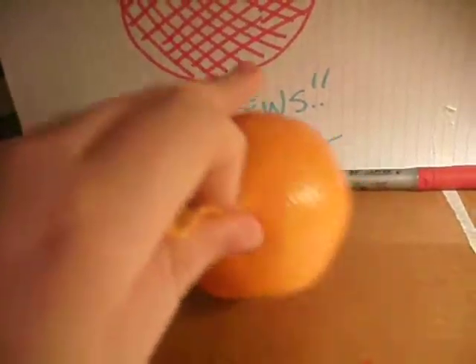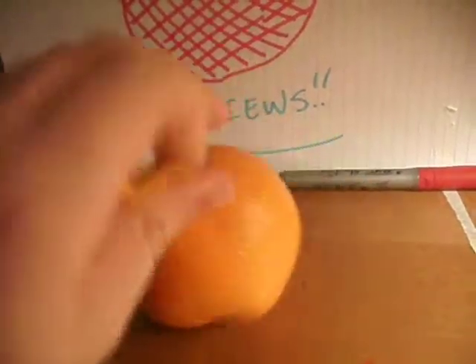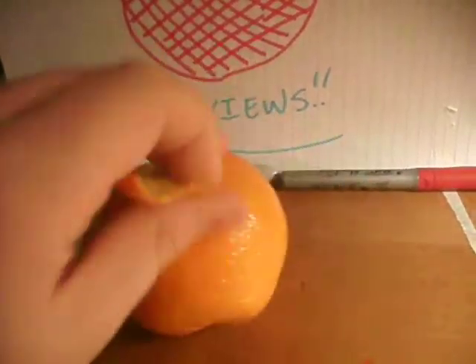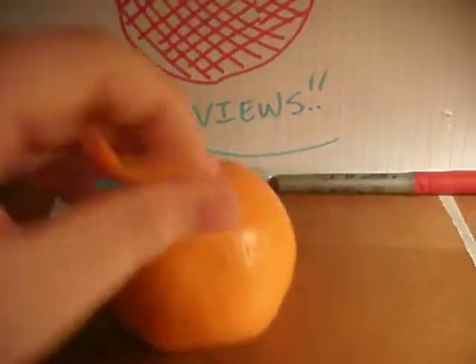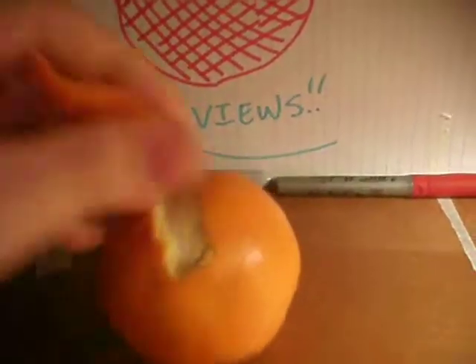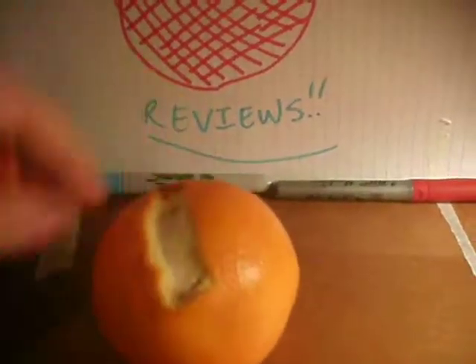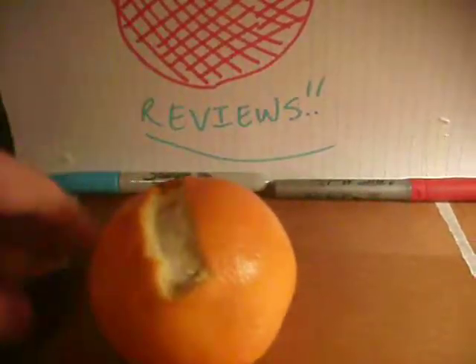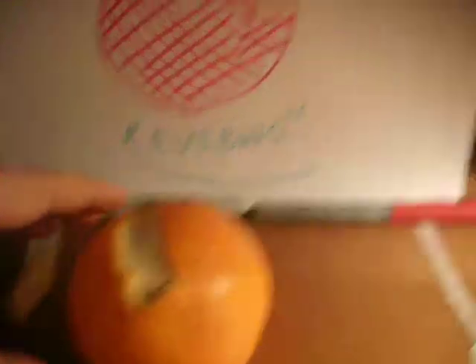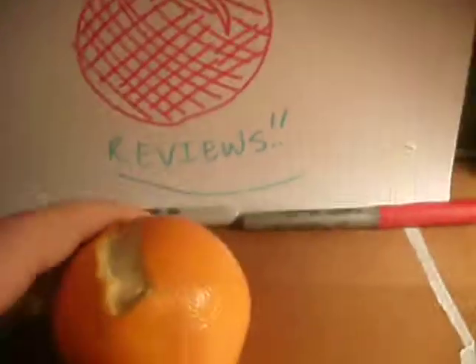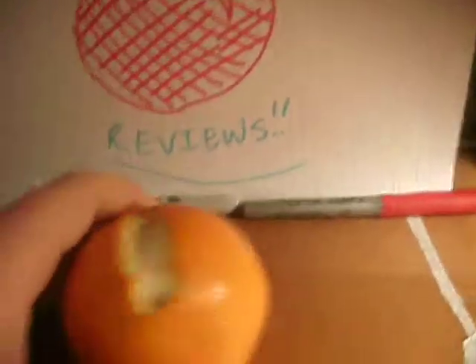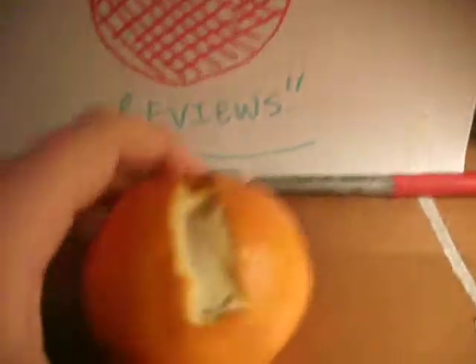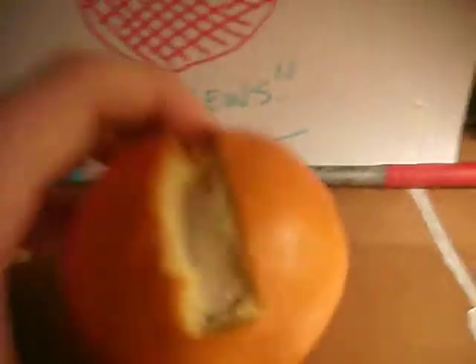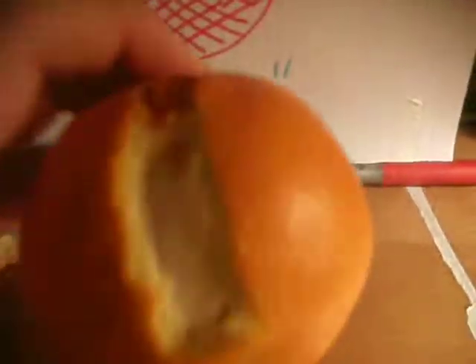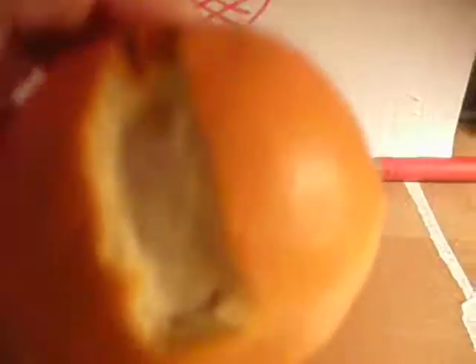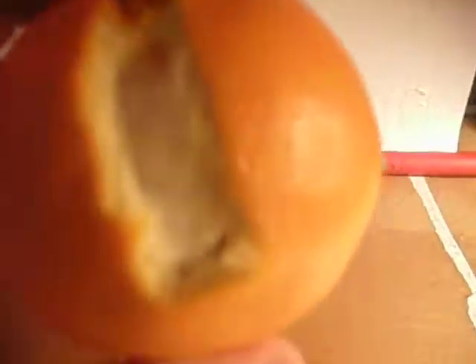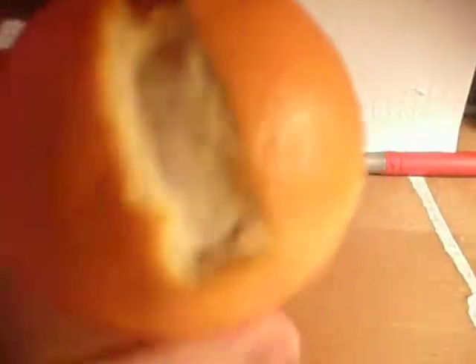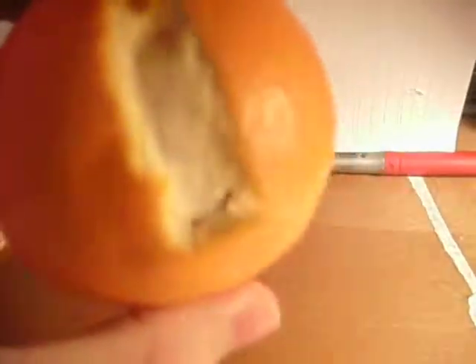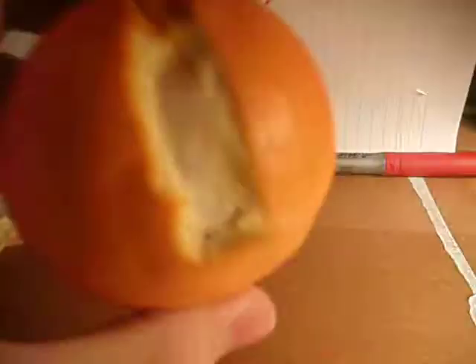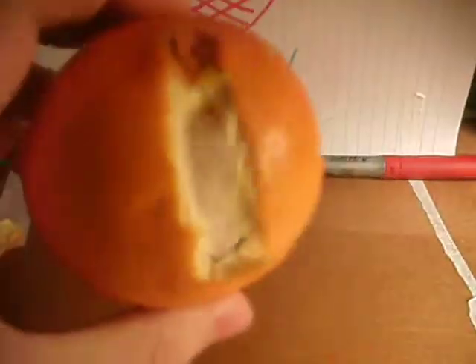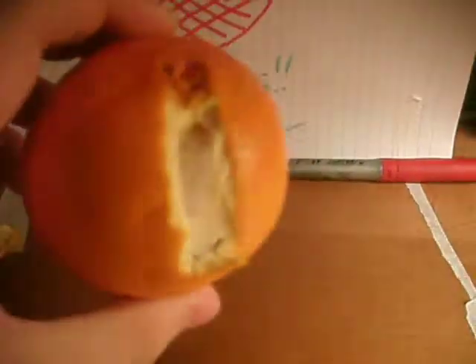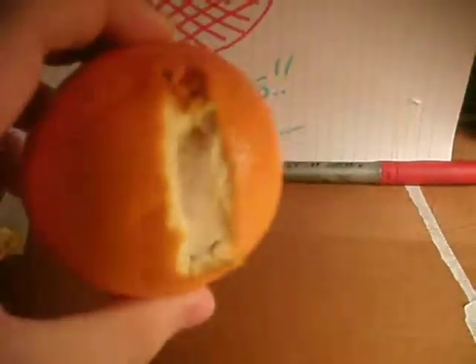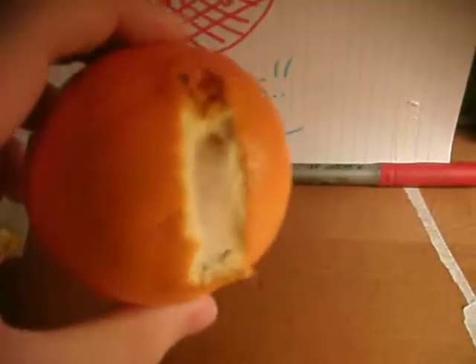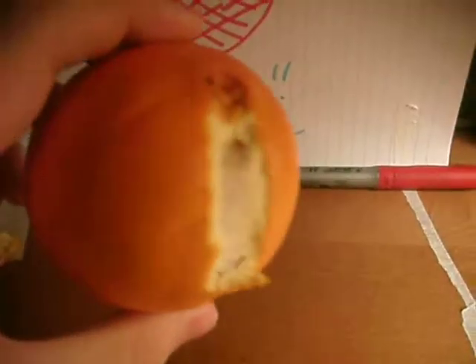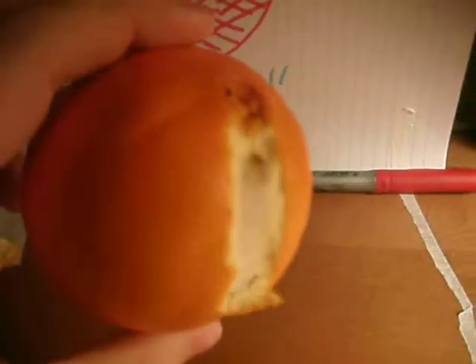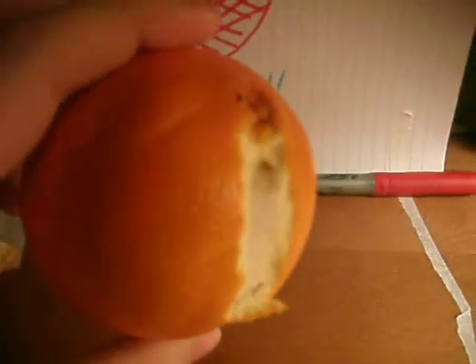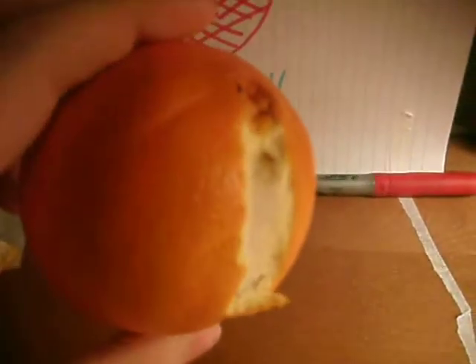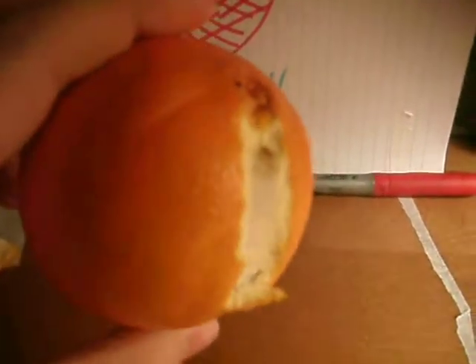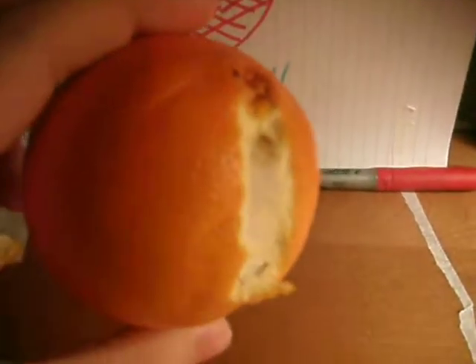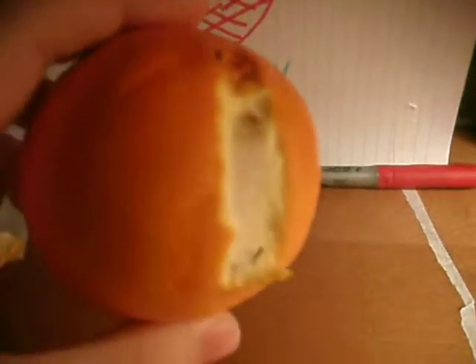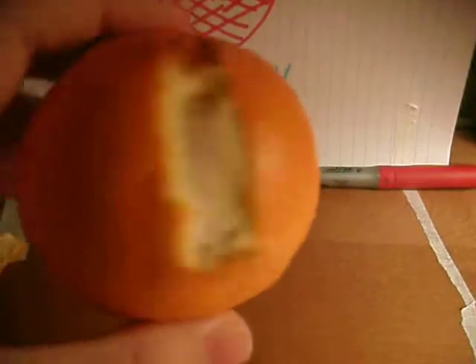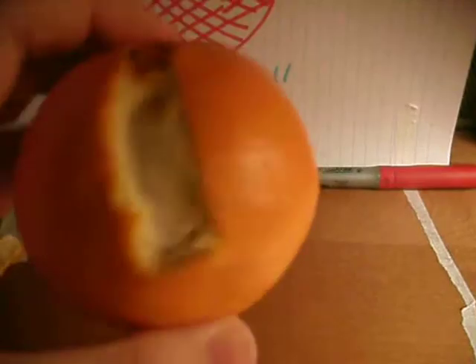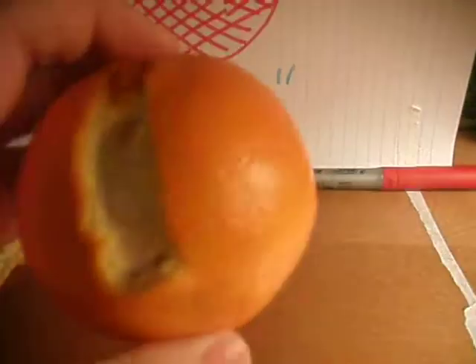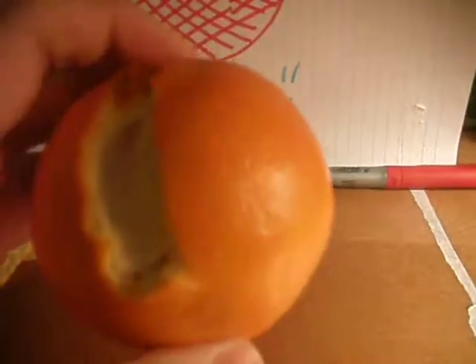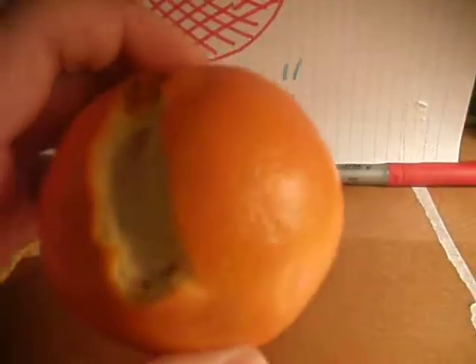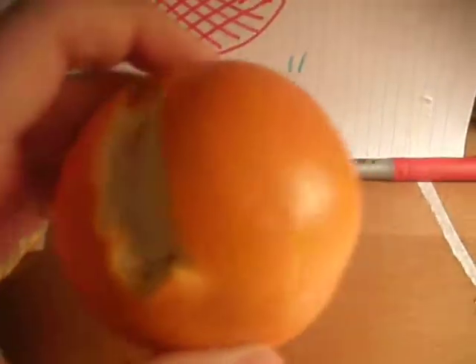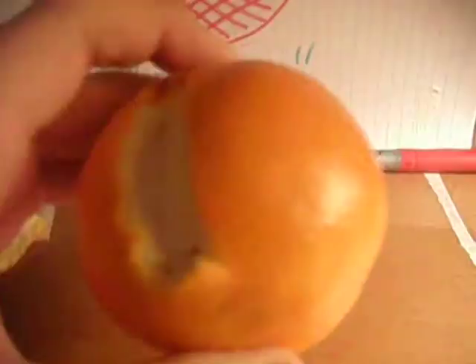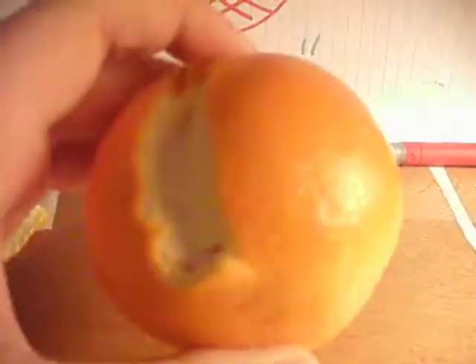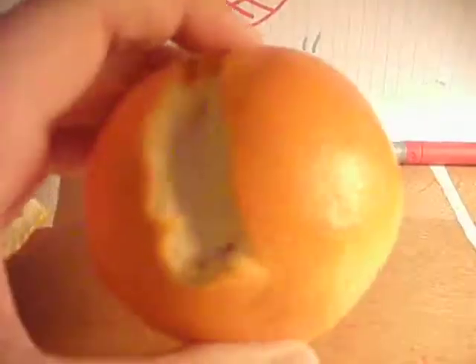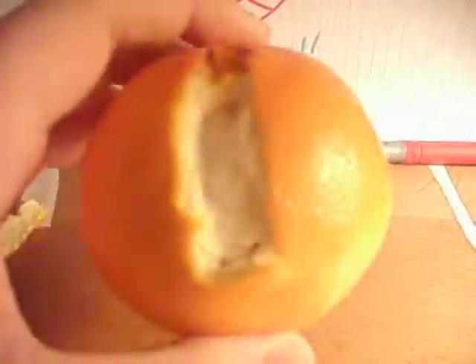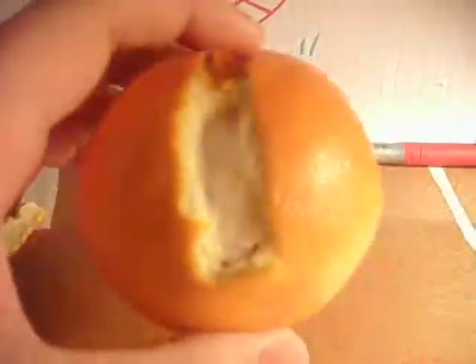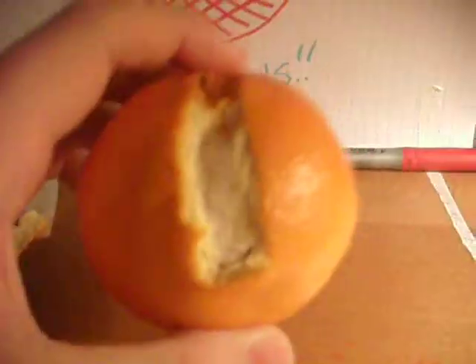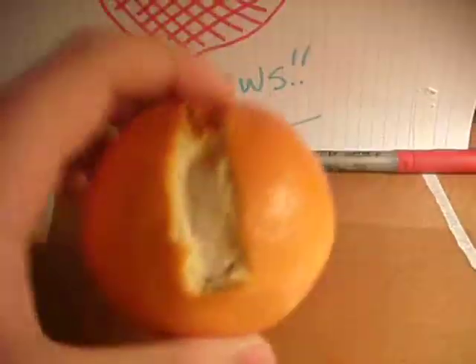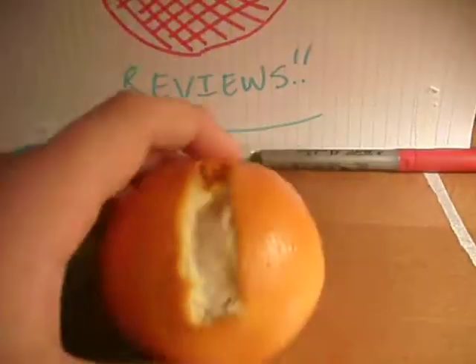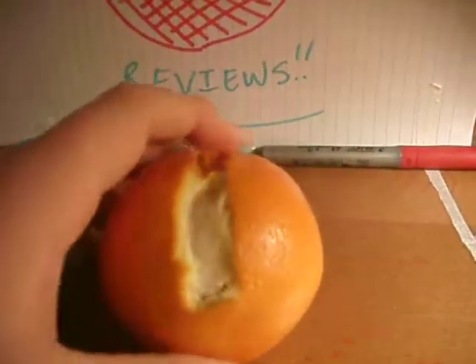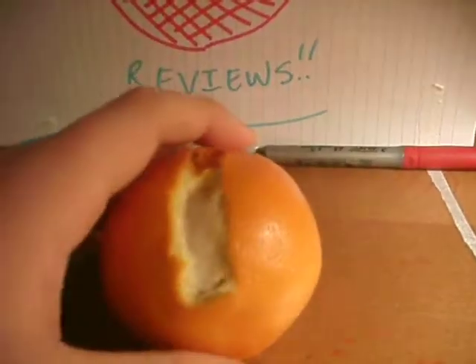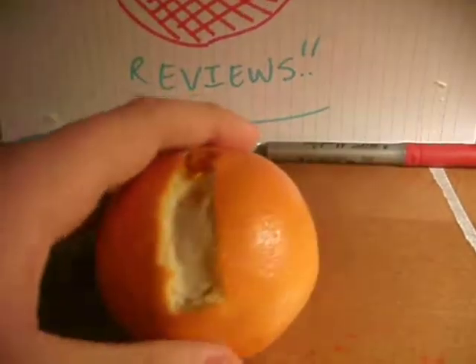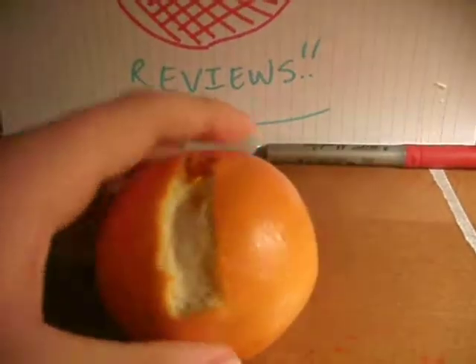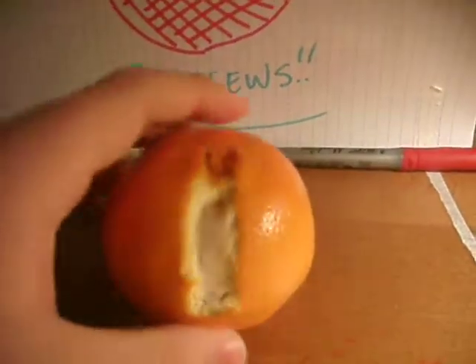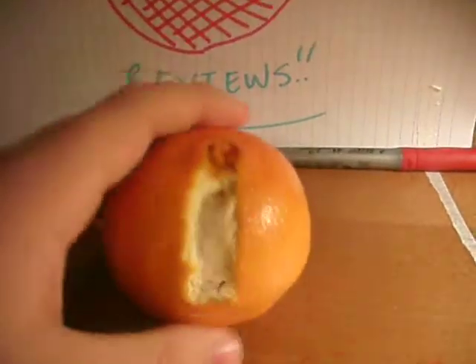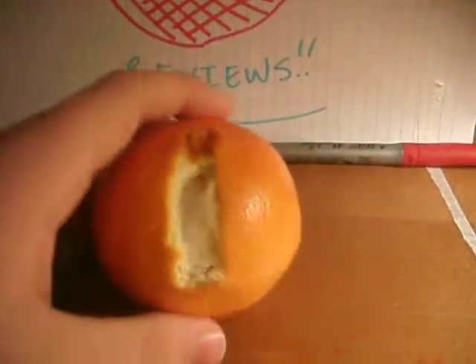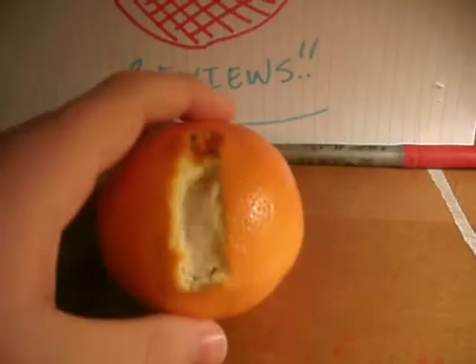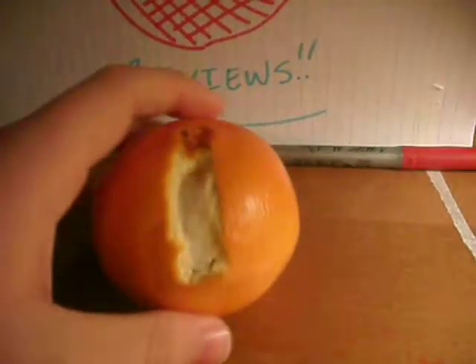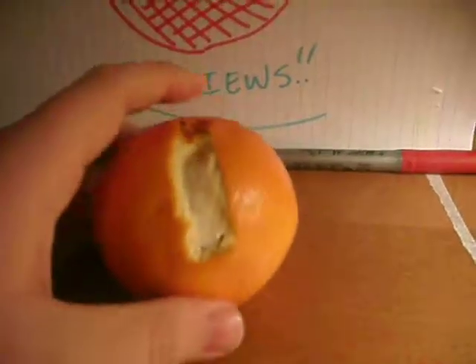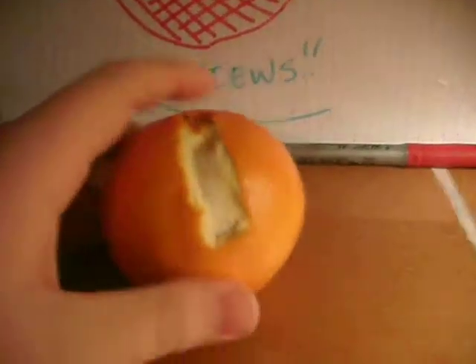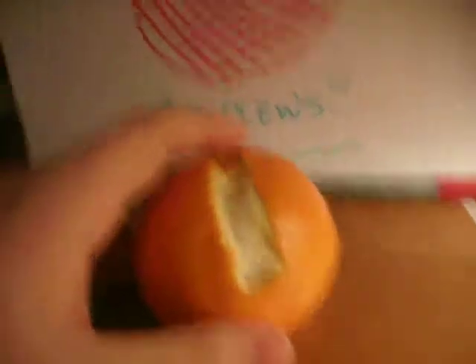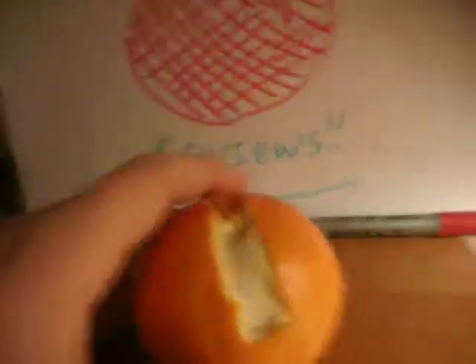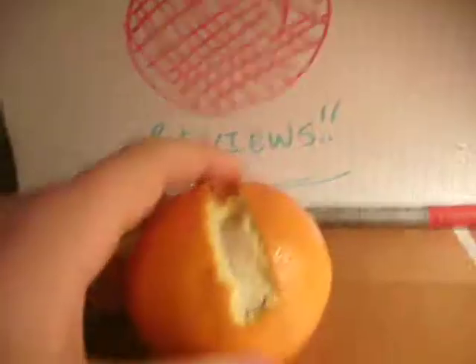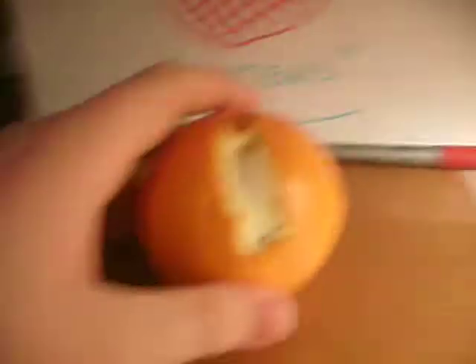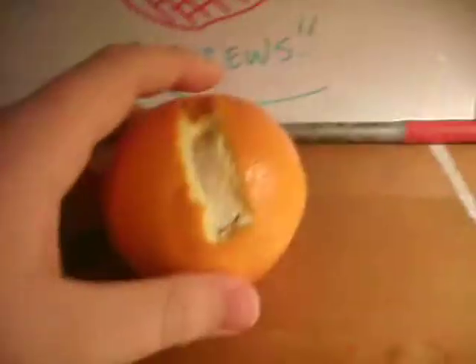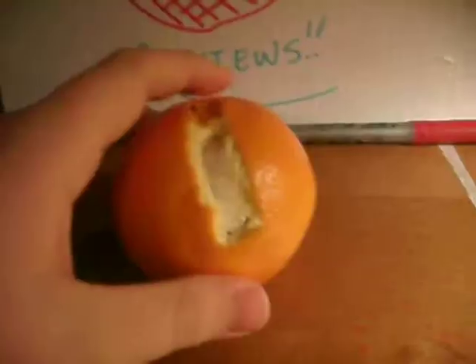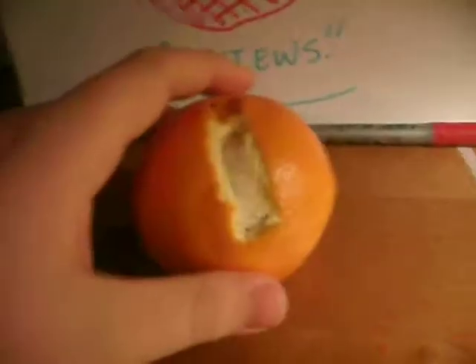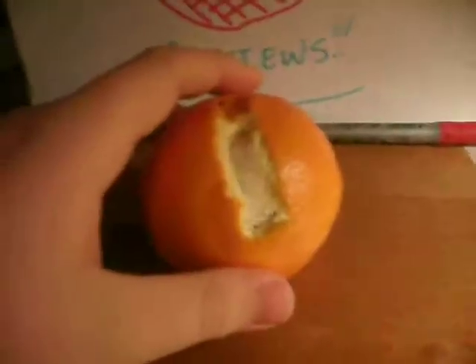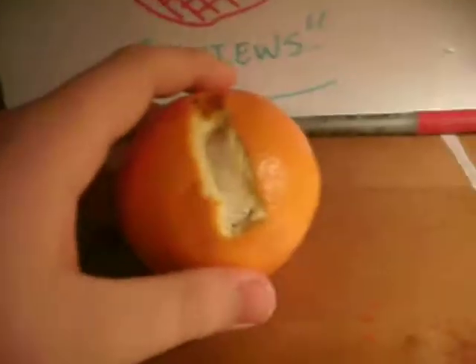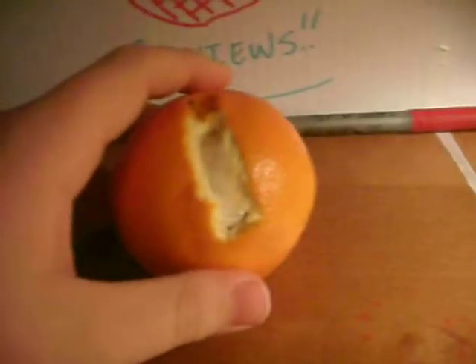As you can see, it has that nice sort of orangey, citrusy interior there. And yeah, I really enjoyed this one.